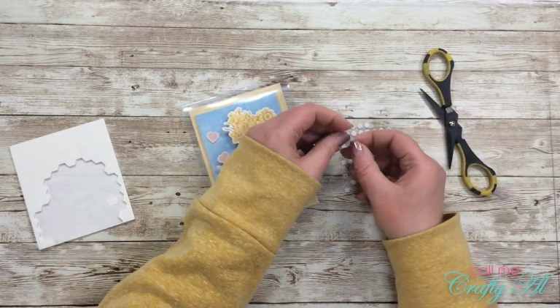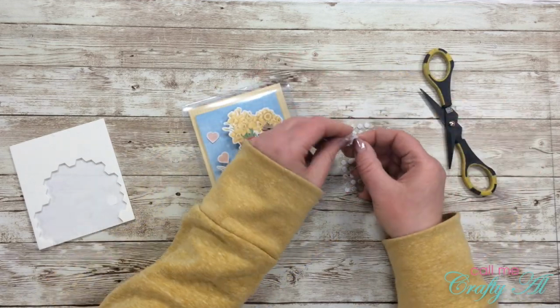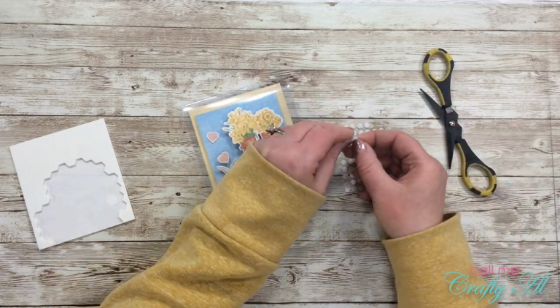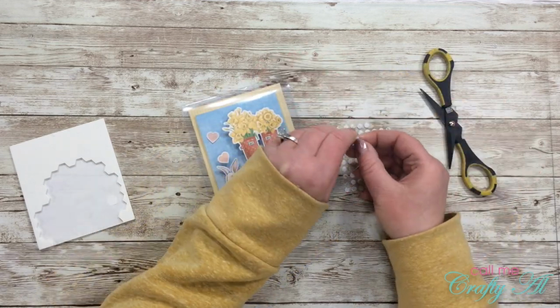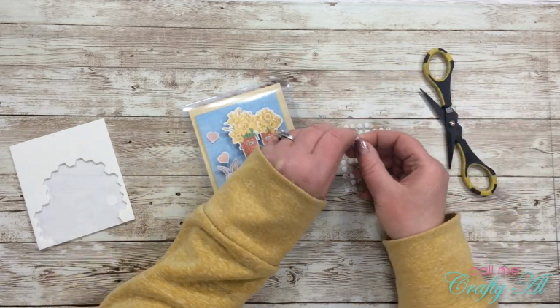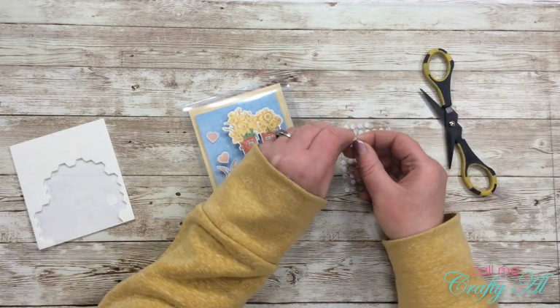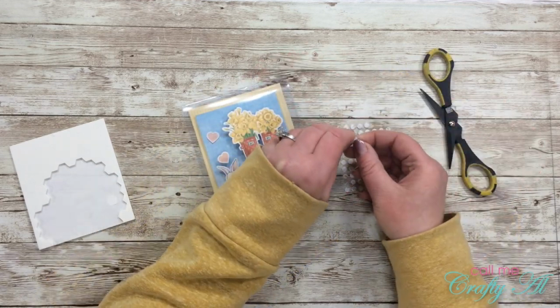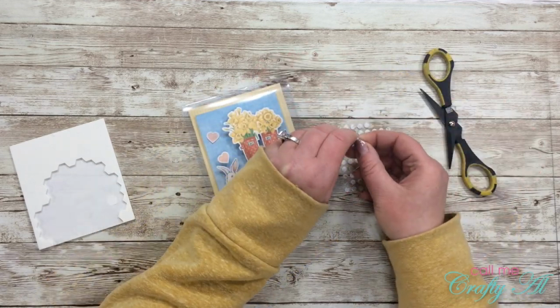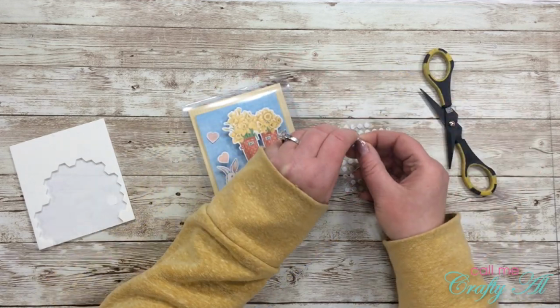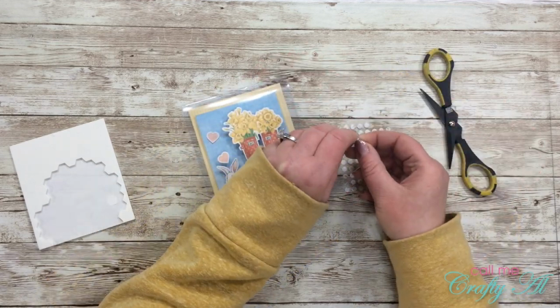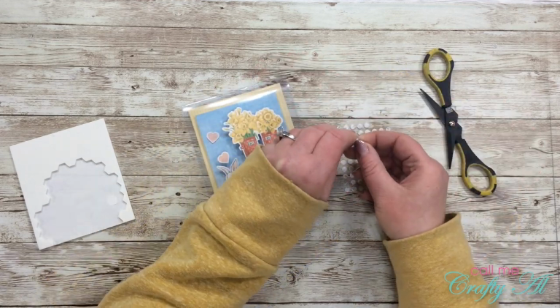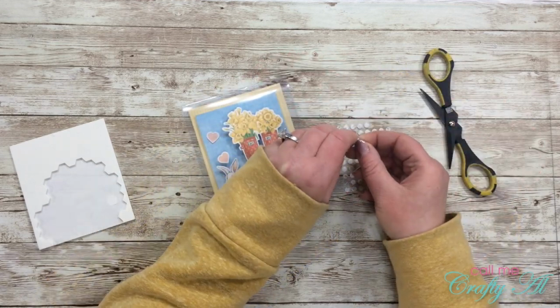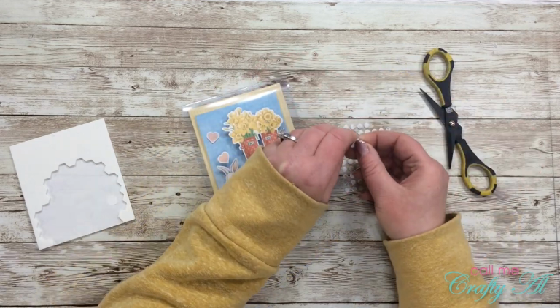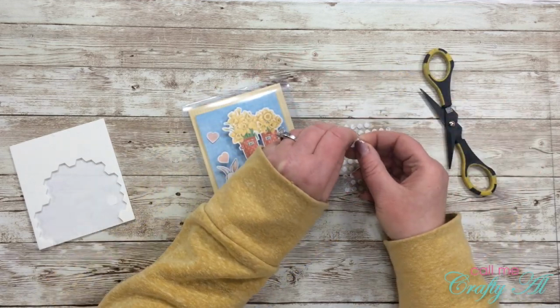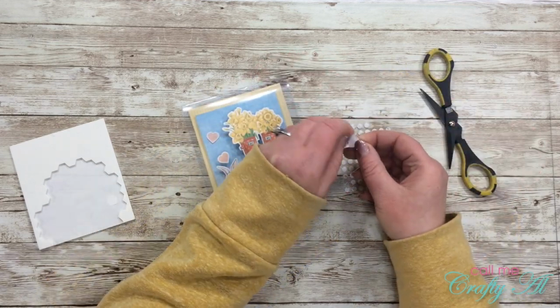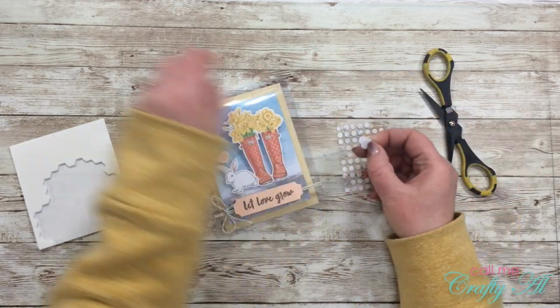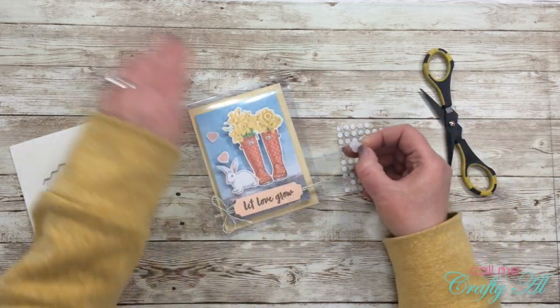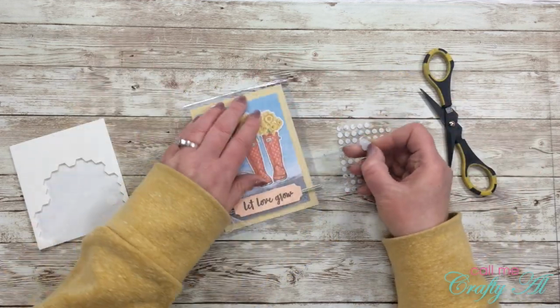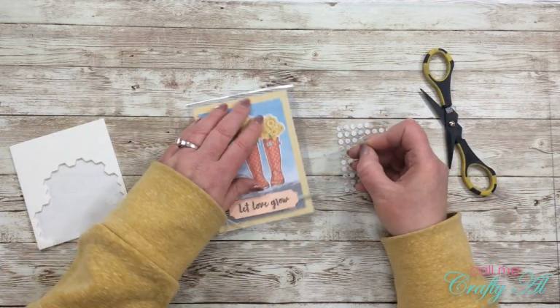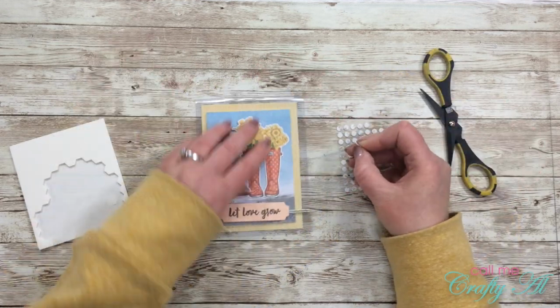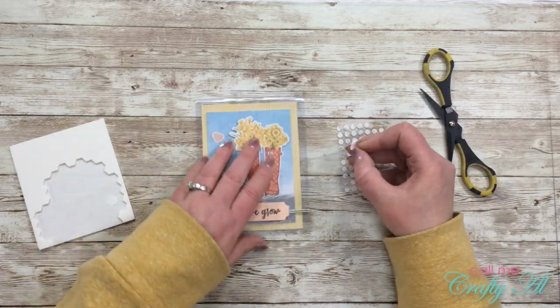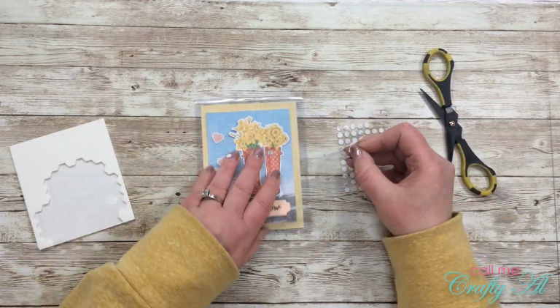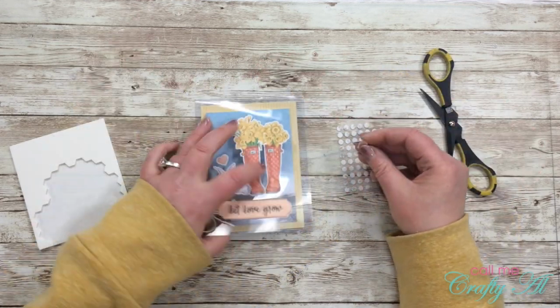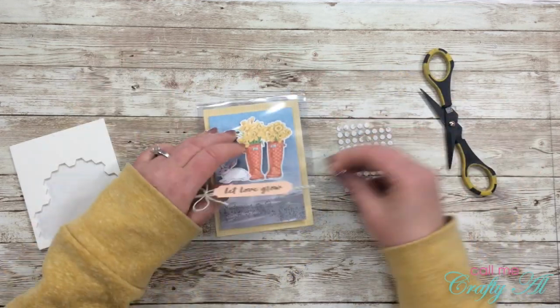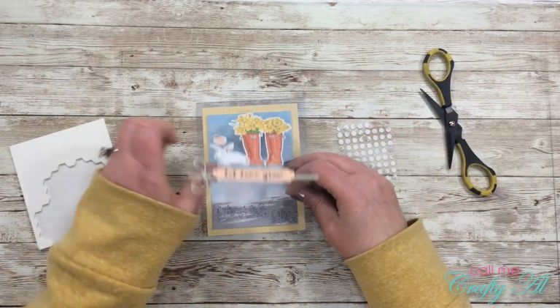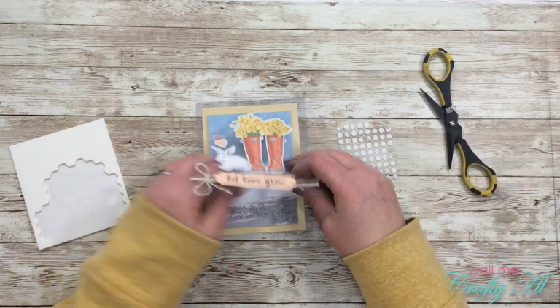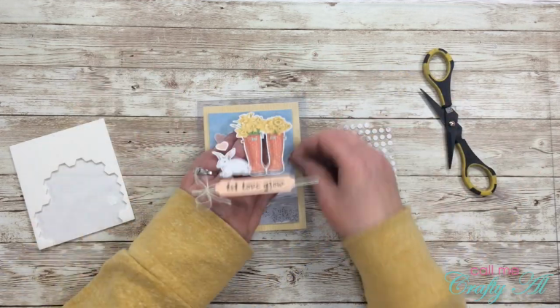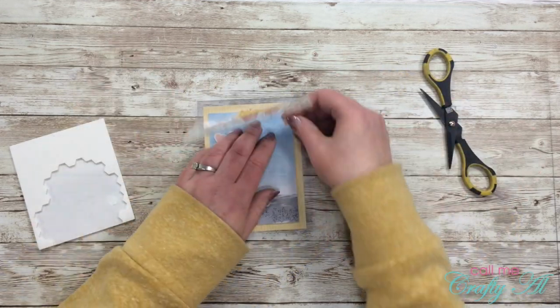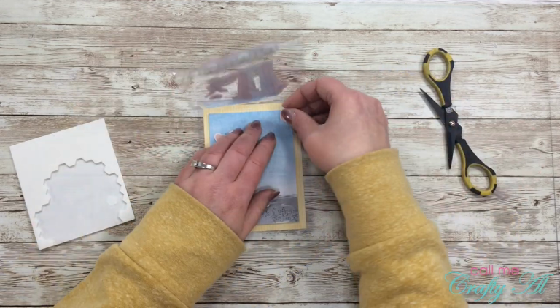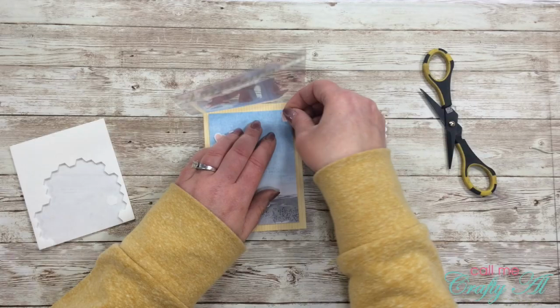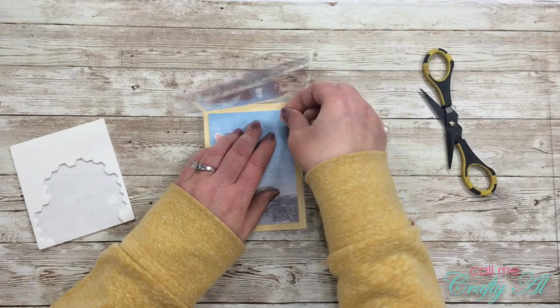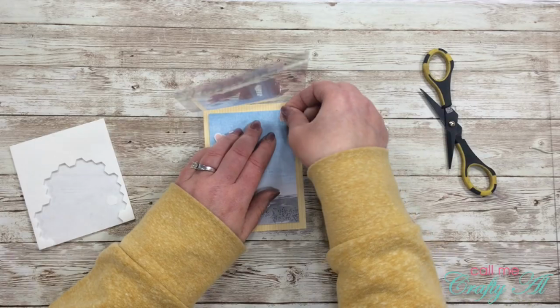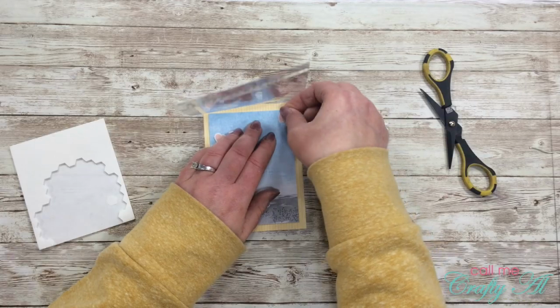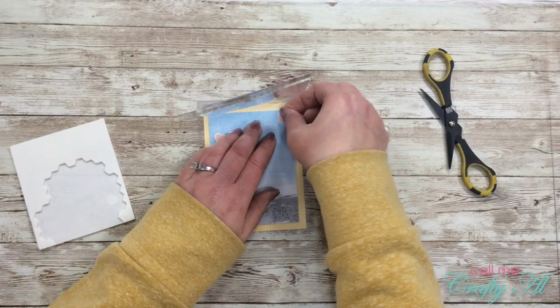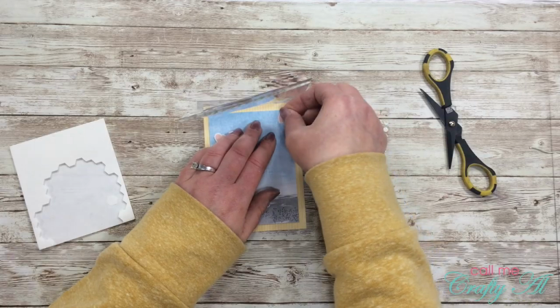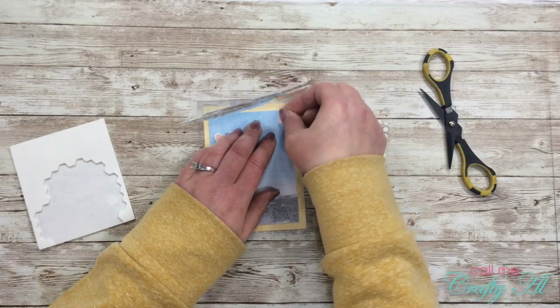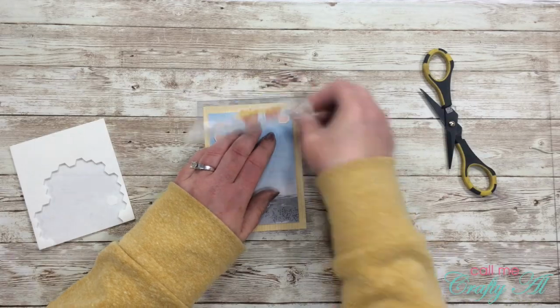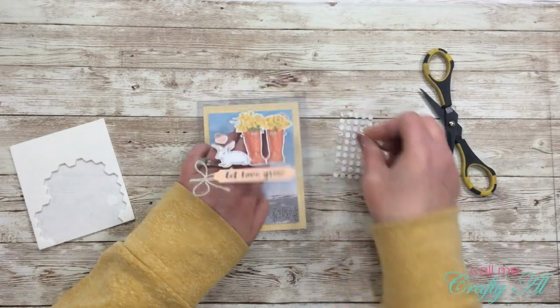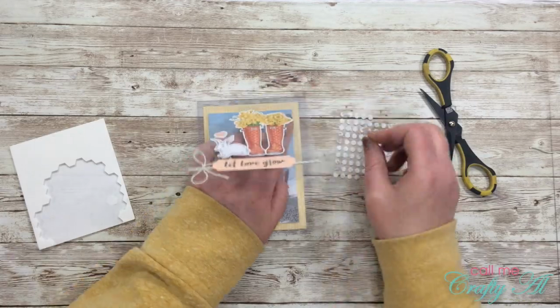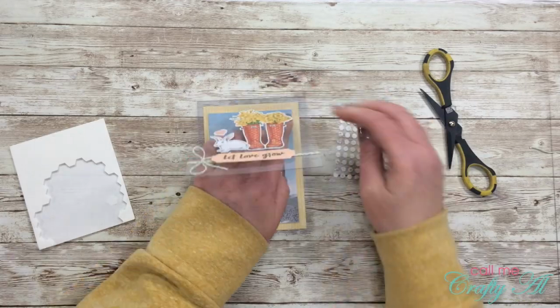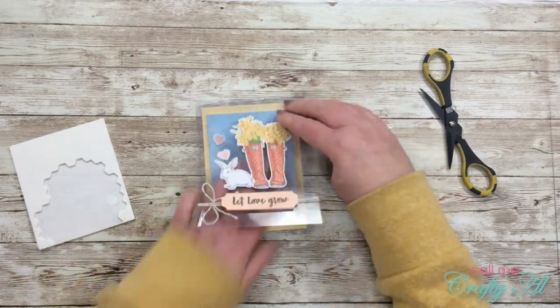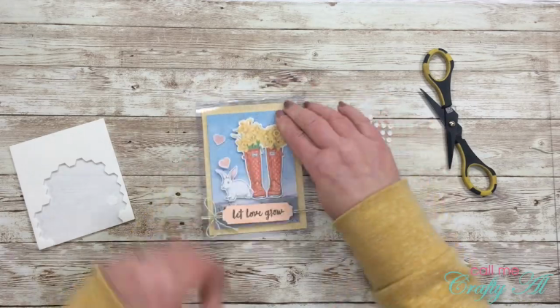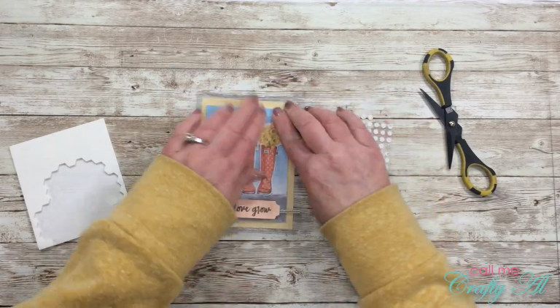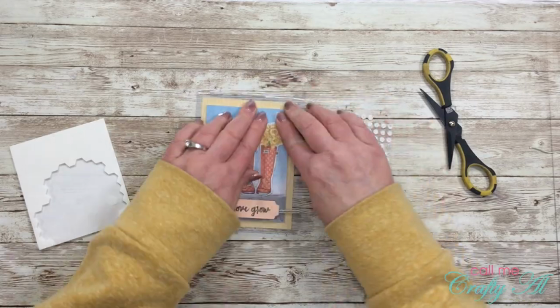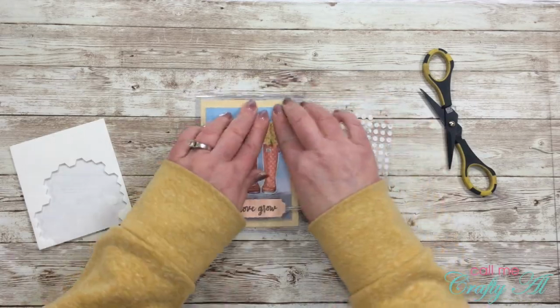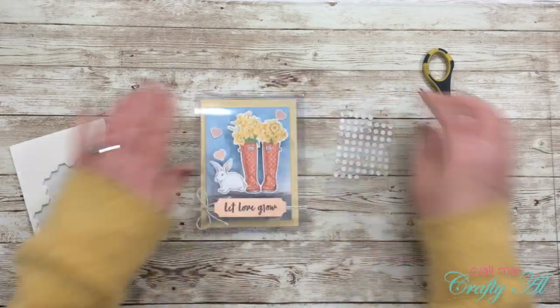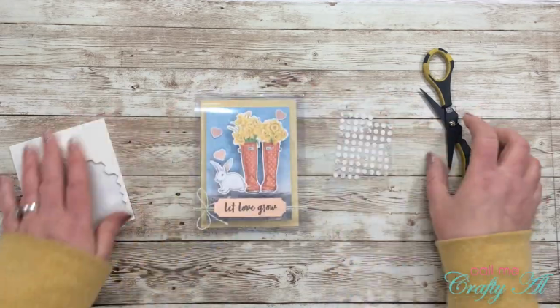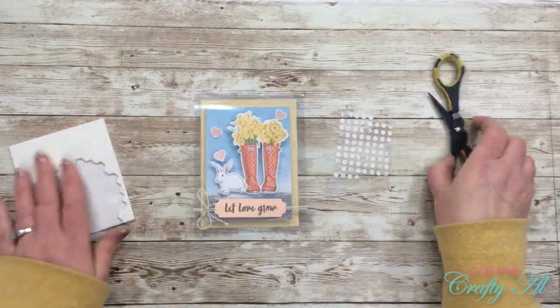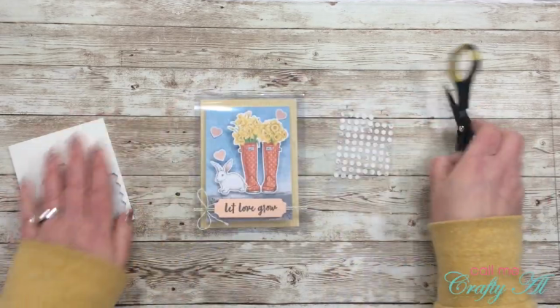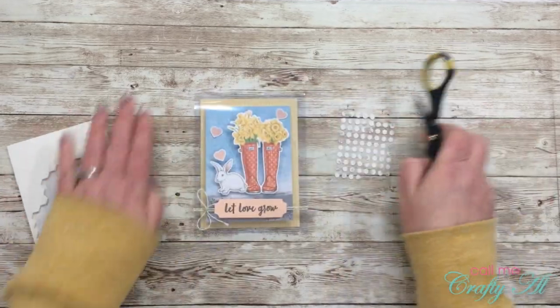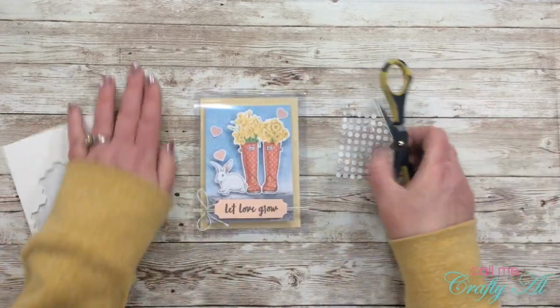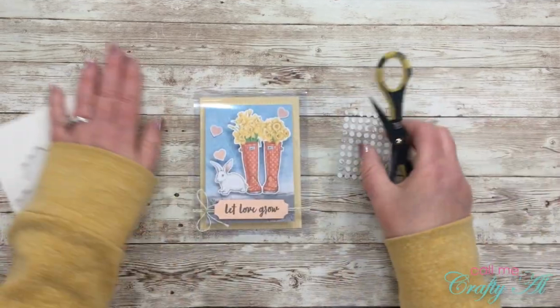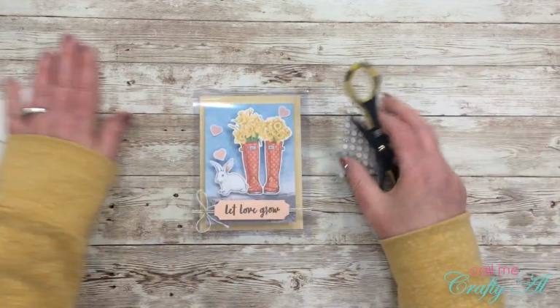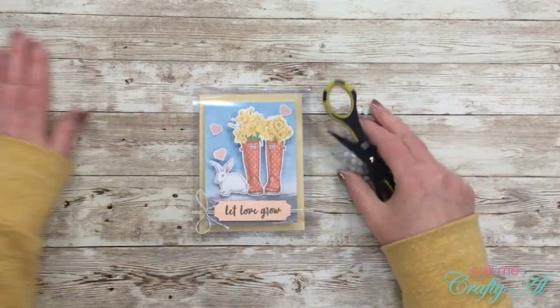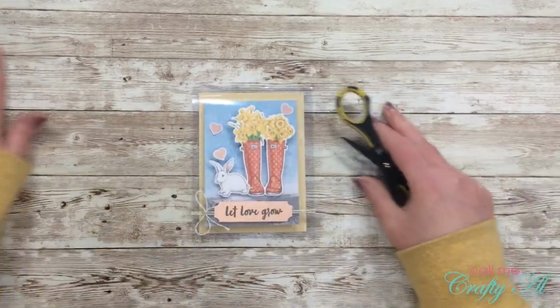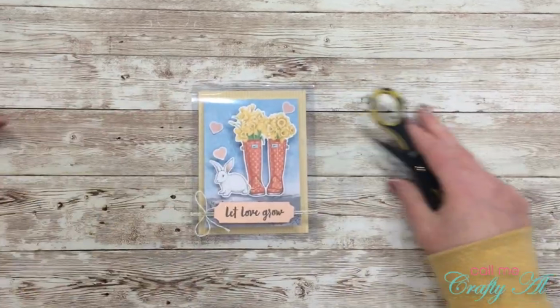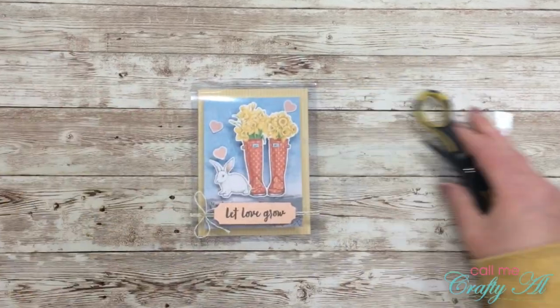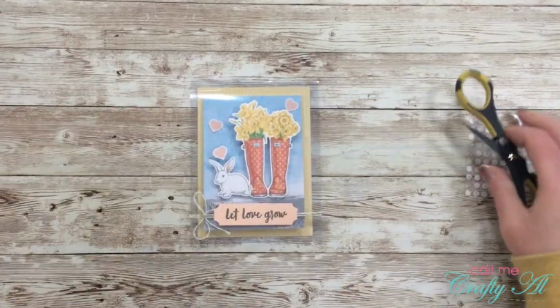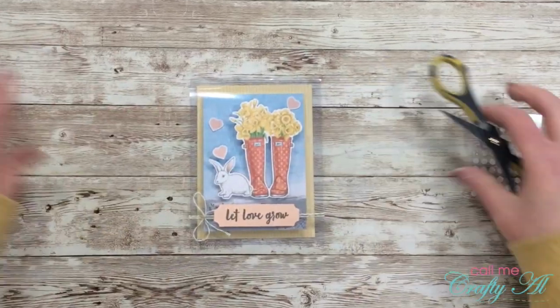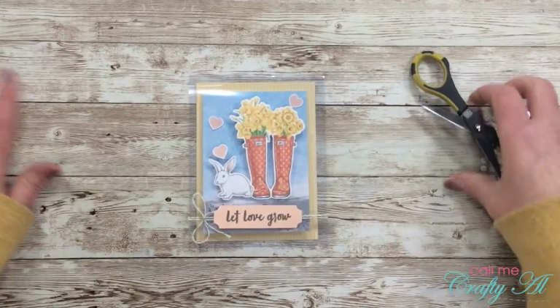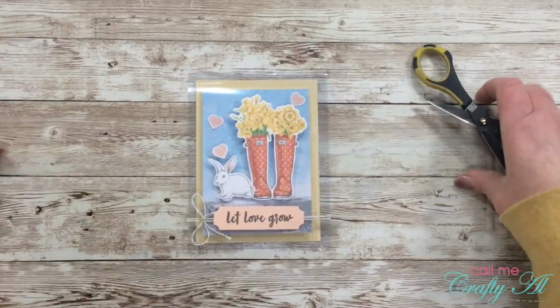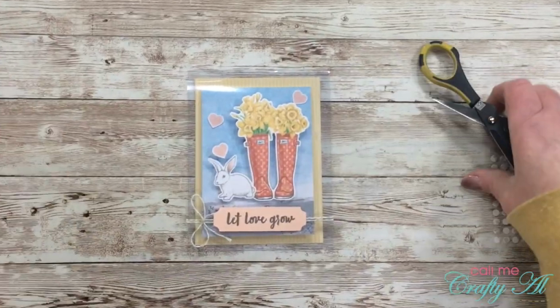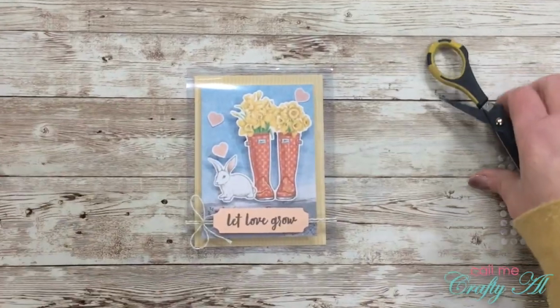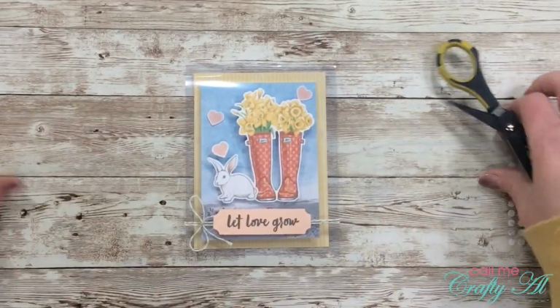Once I had my trio of hearts in place, the card was finished — and here are some close-up looks for you.